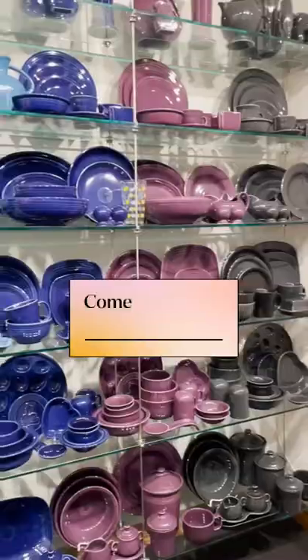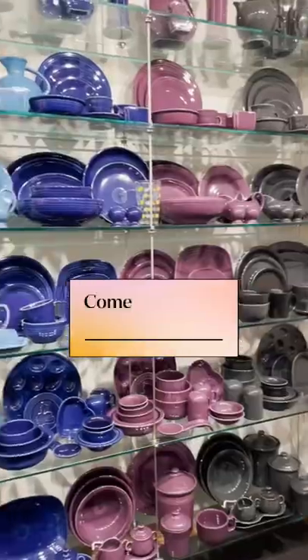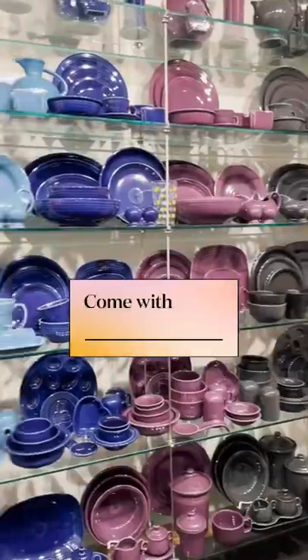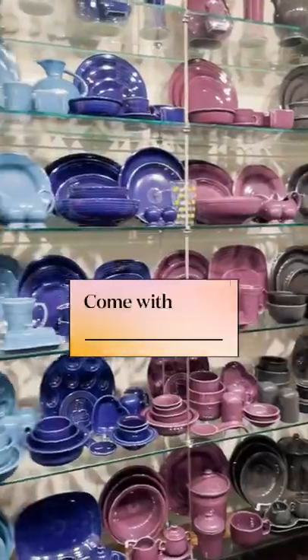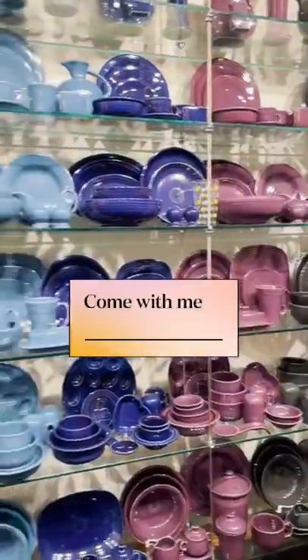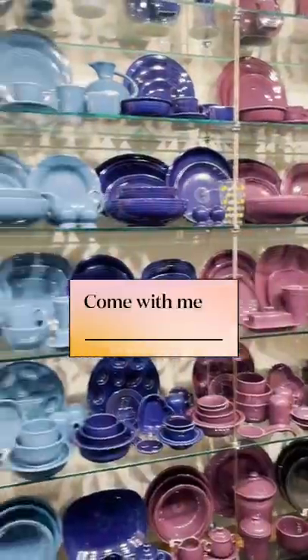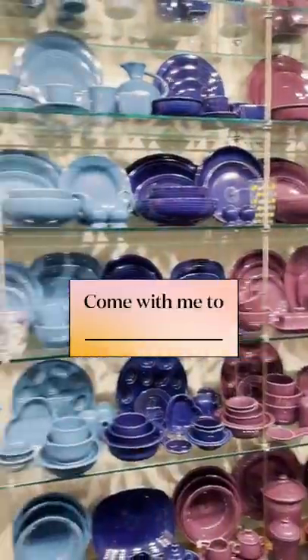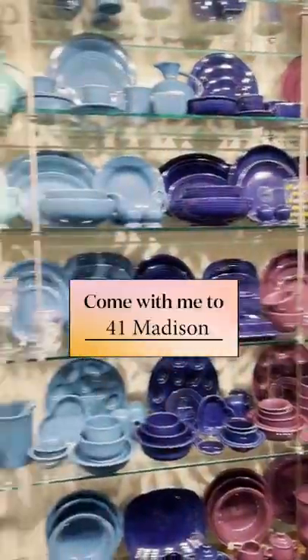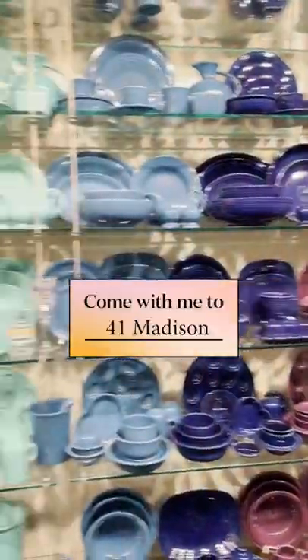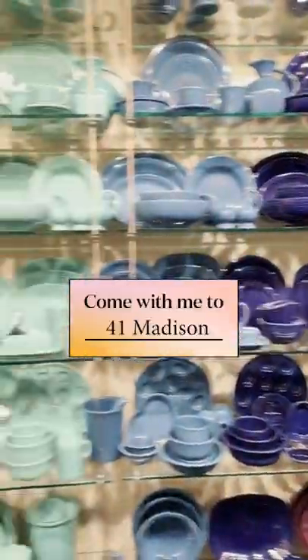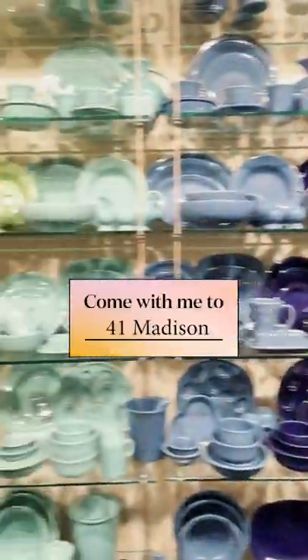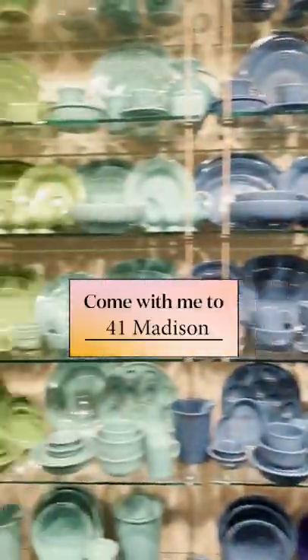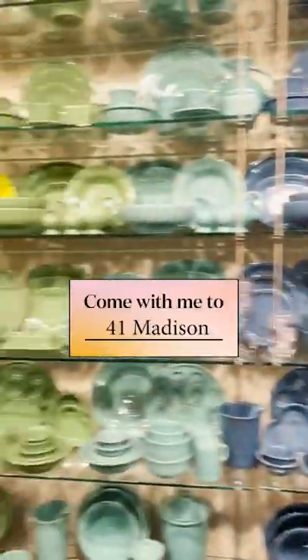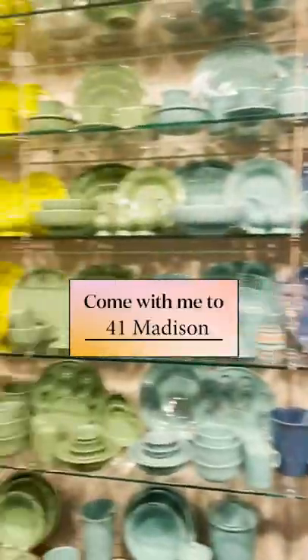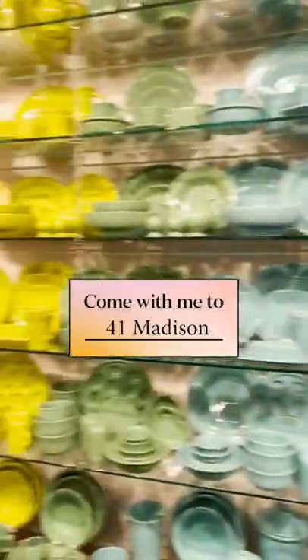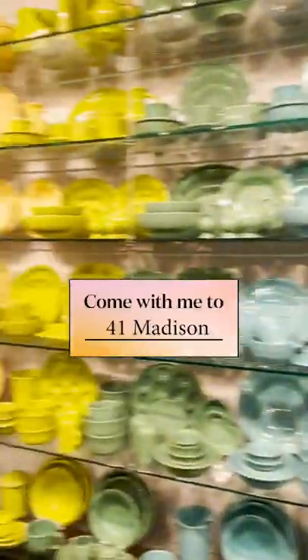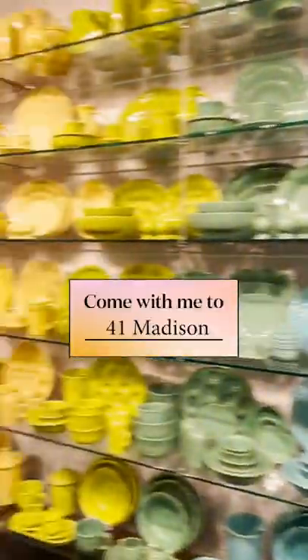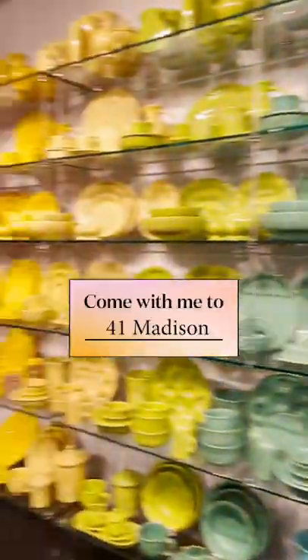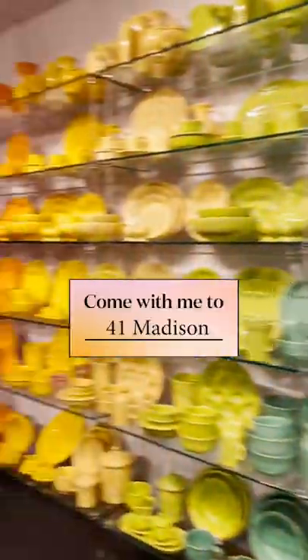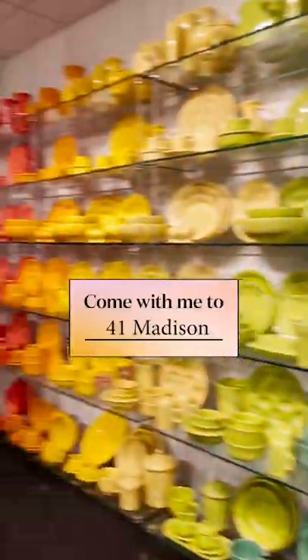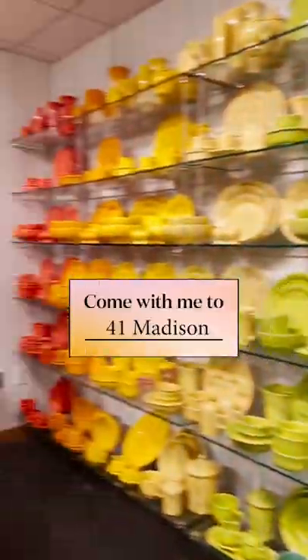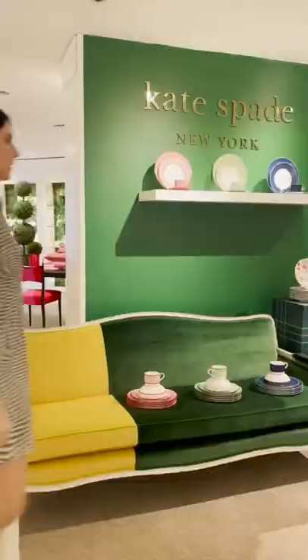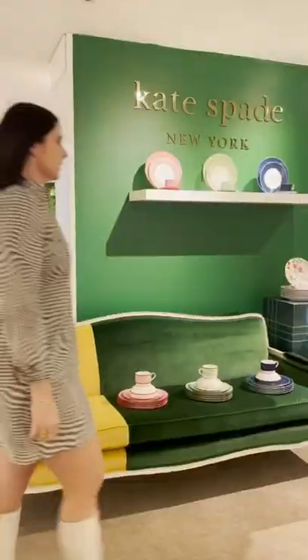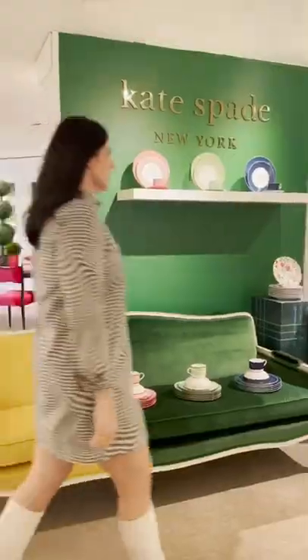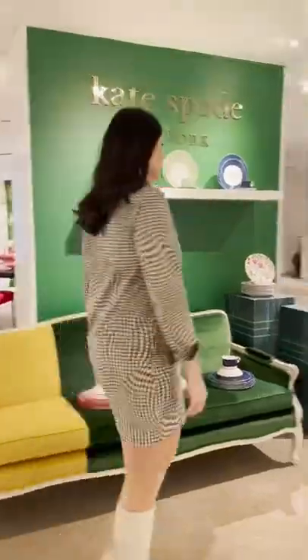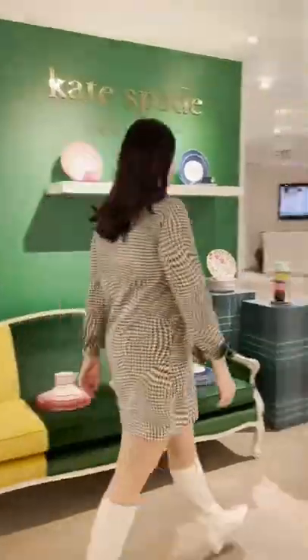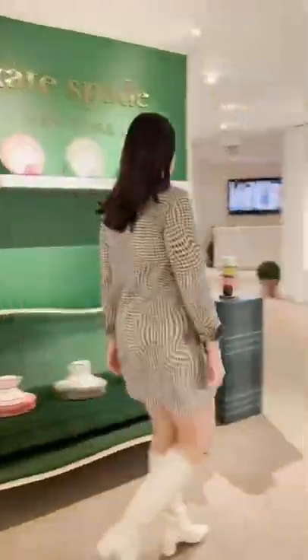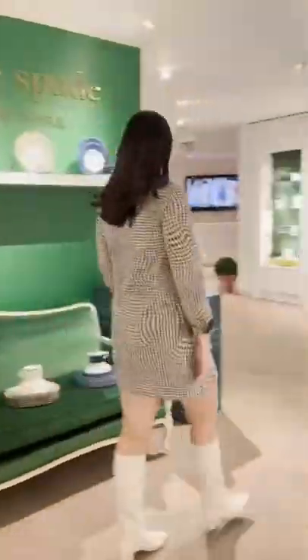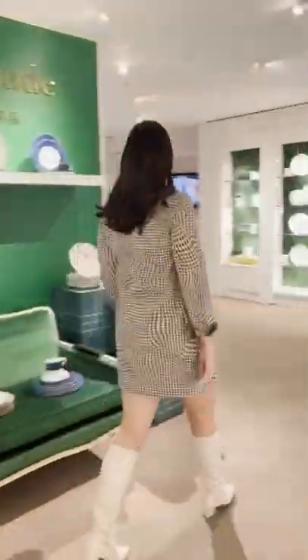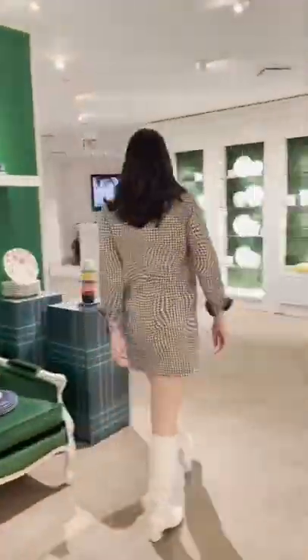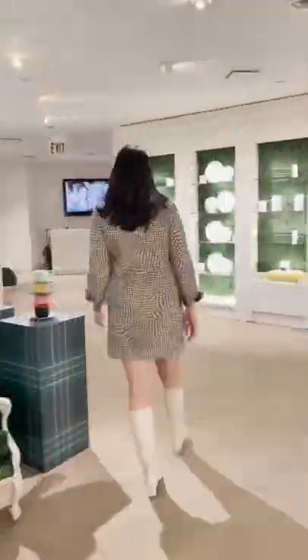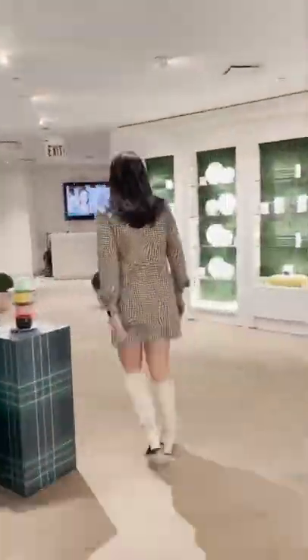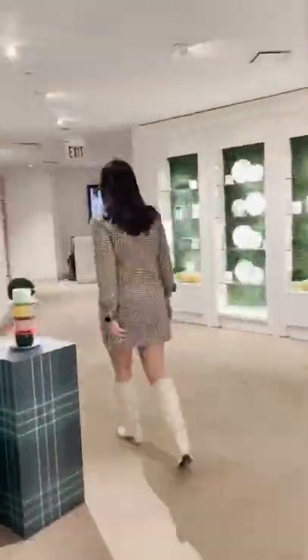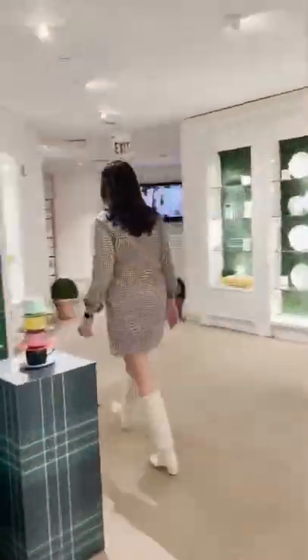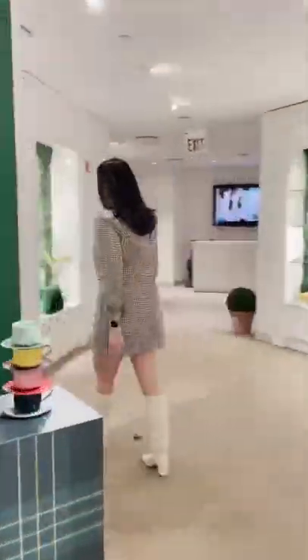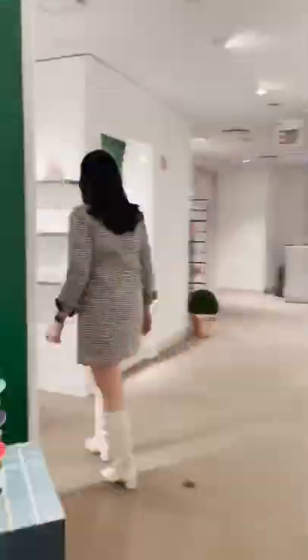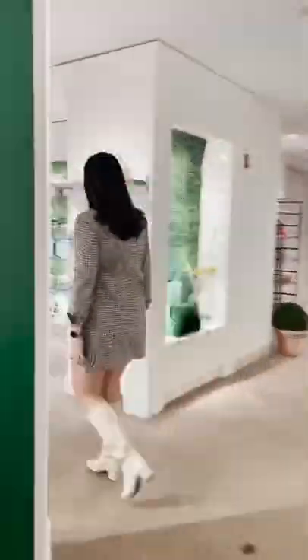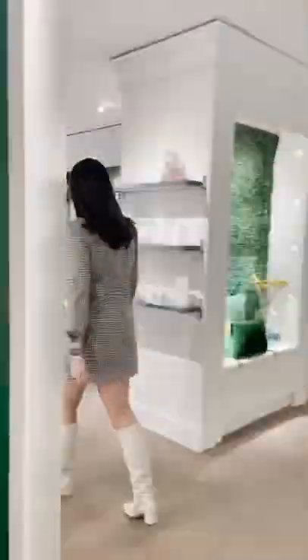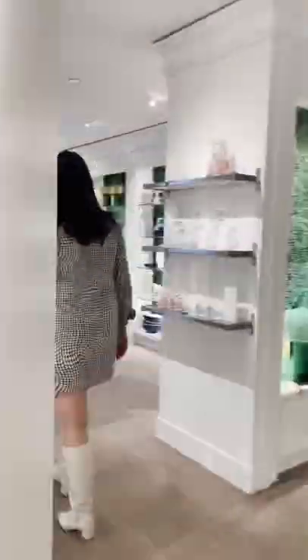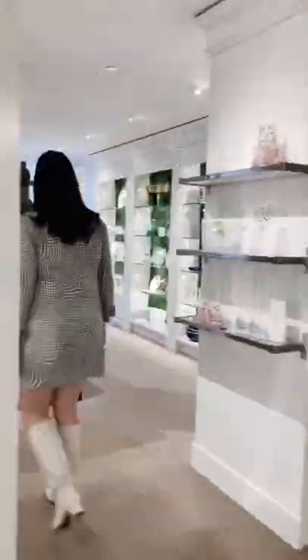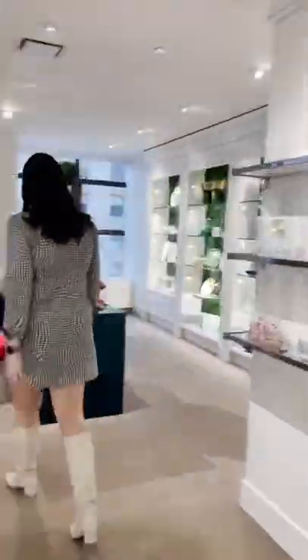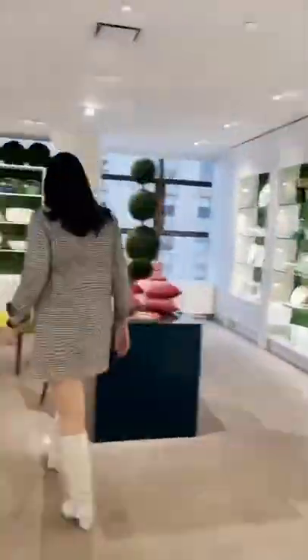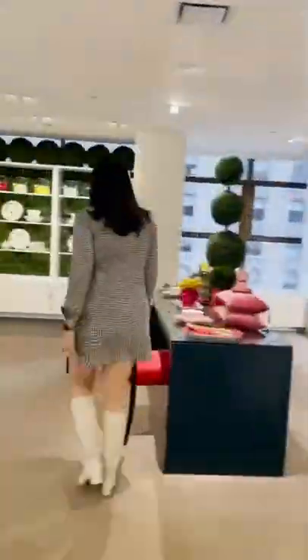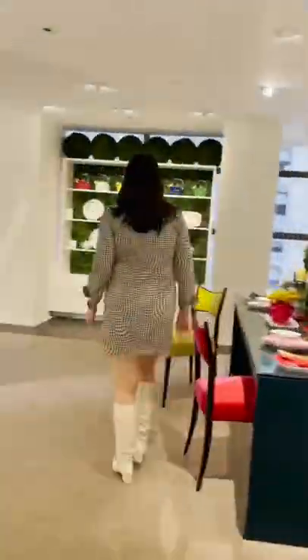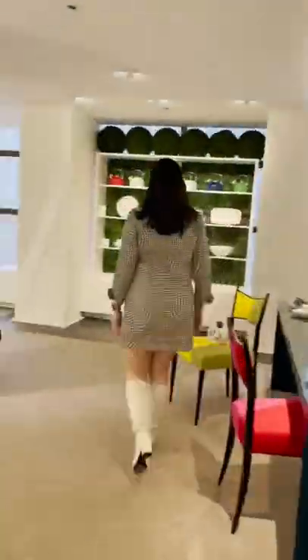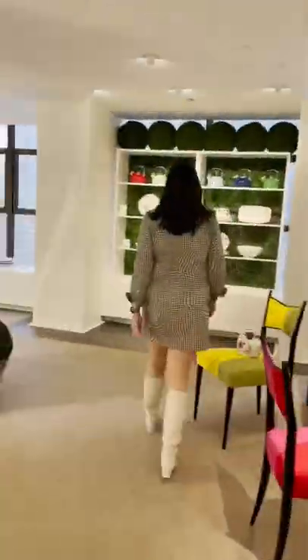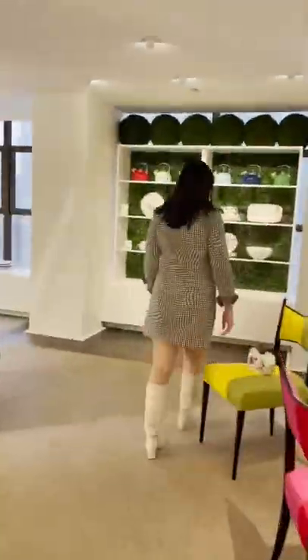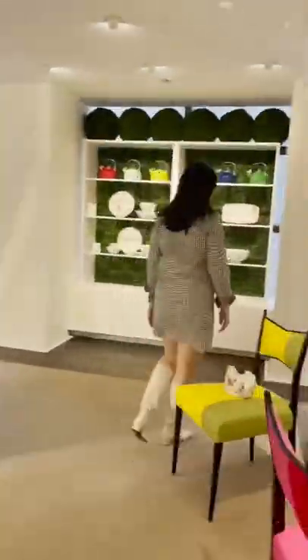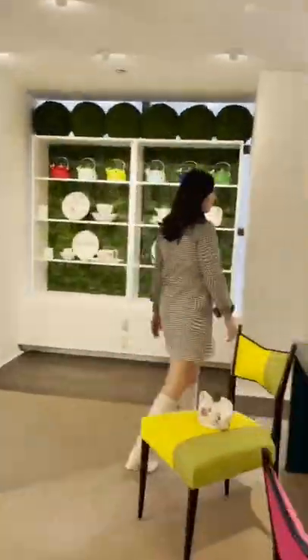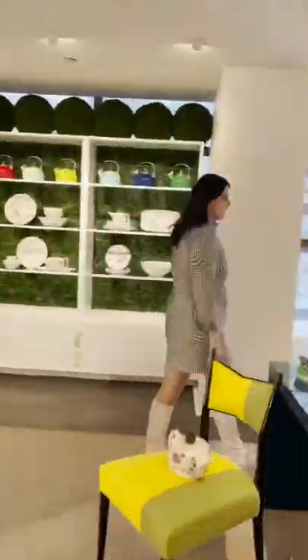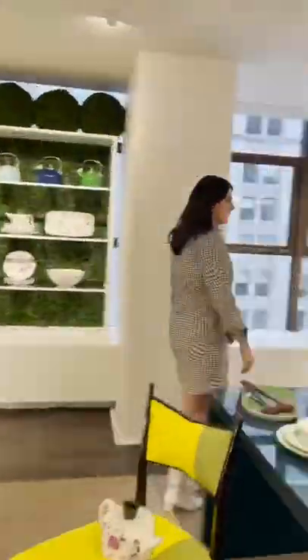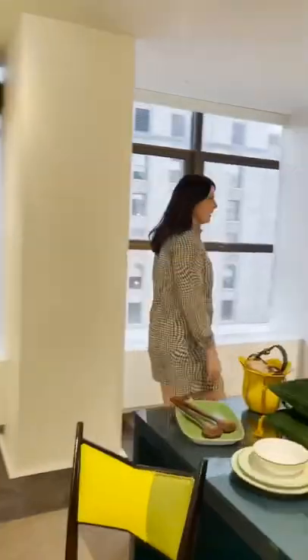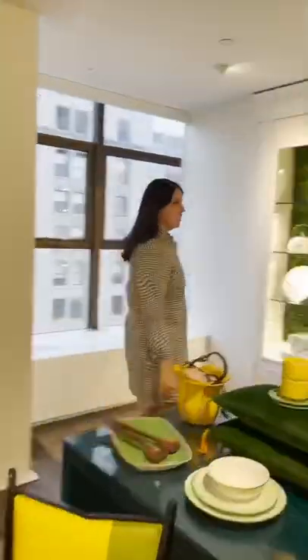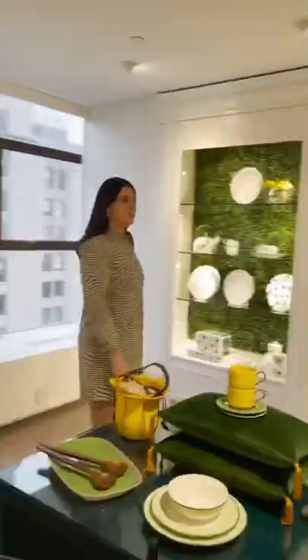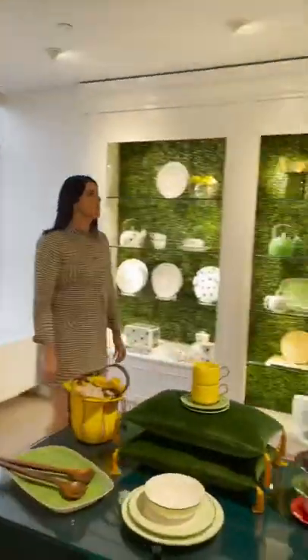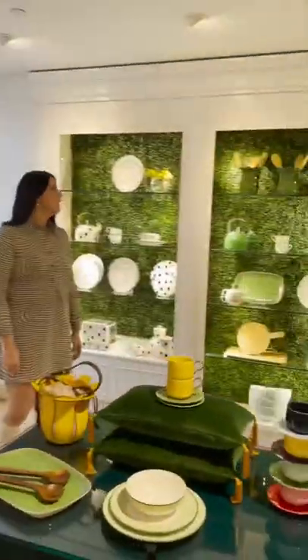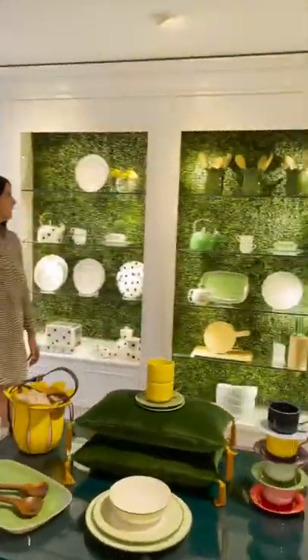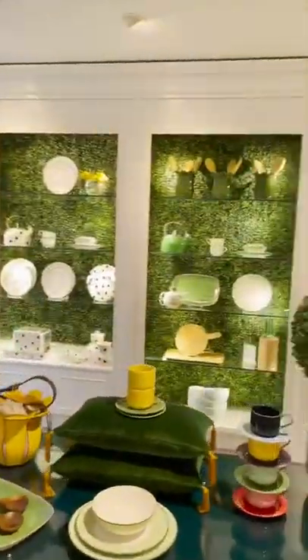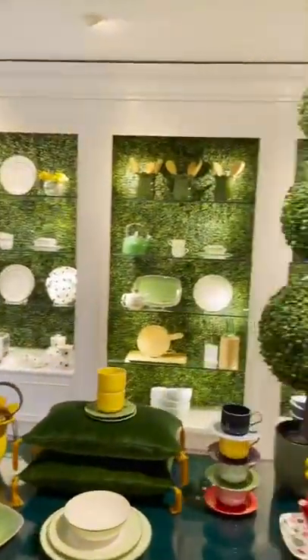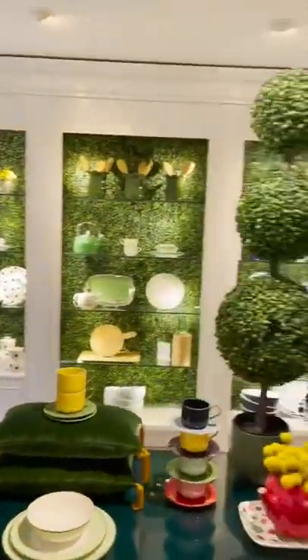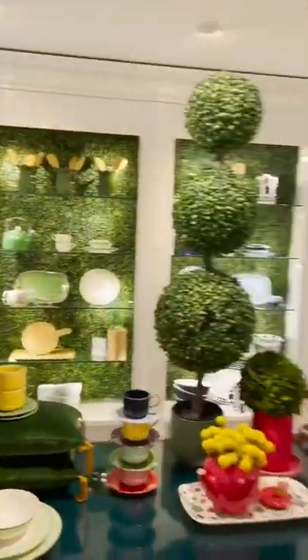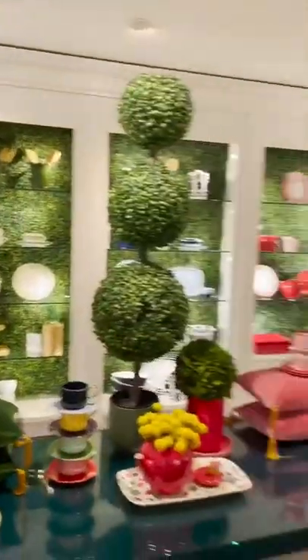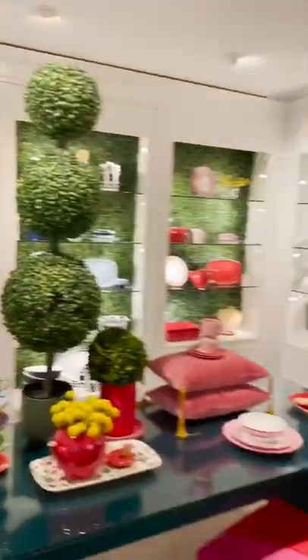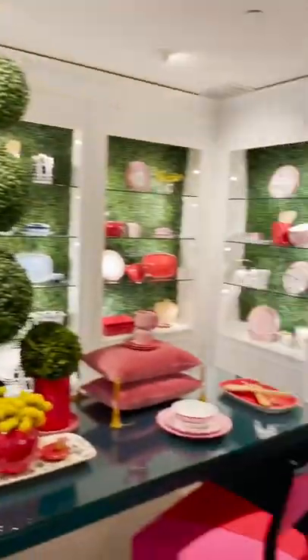Come with me to 41 Madison, where 200 brands display new tabletop products all under one roof. Here's what caught my eye this market.